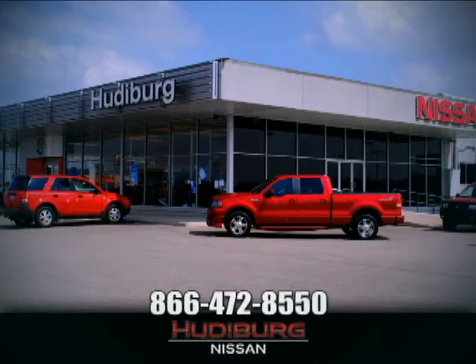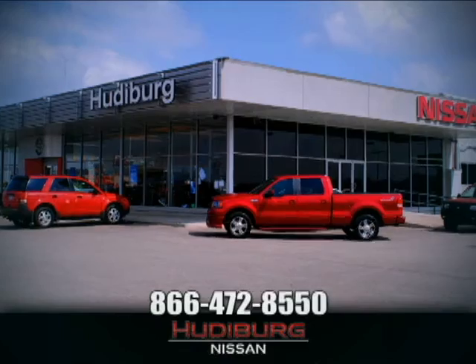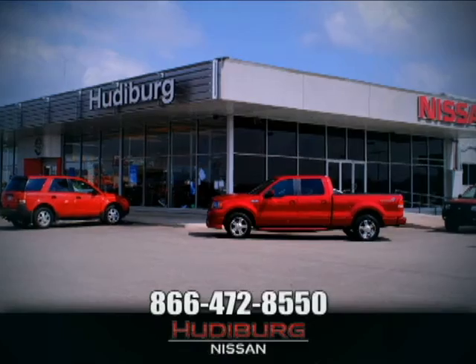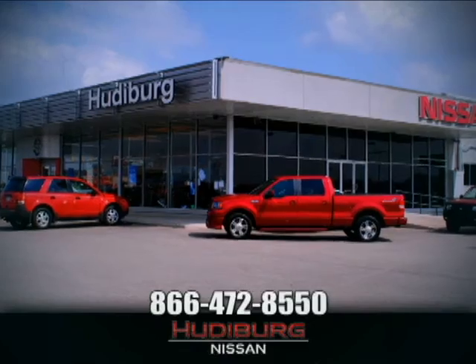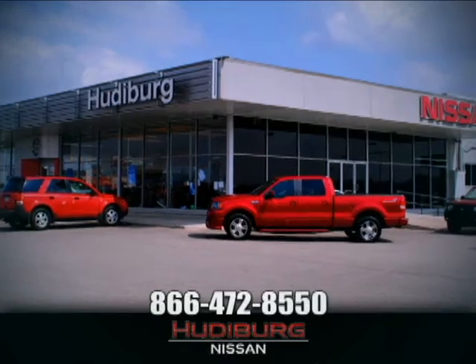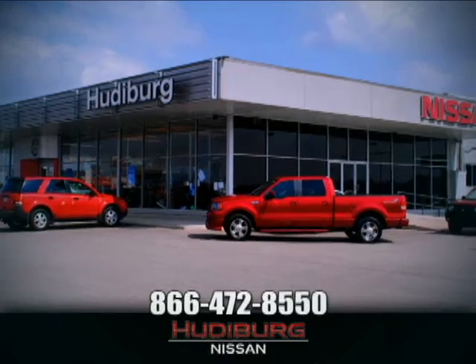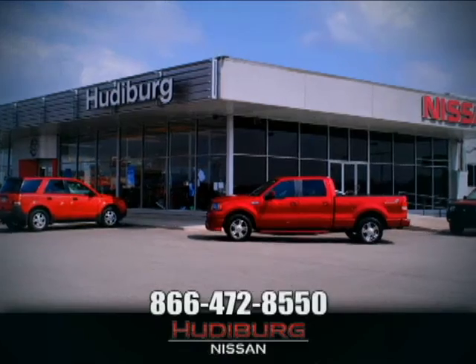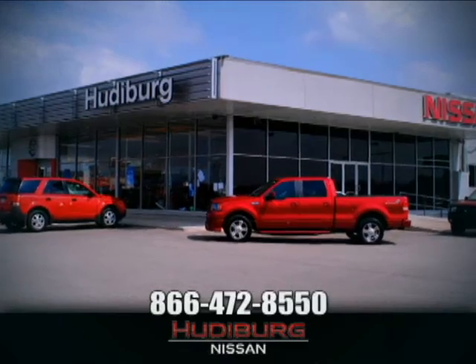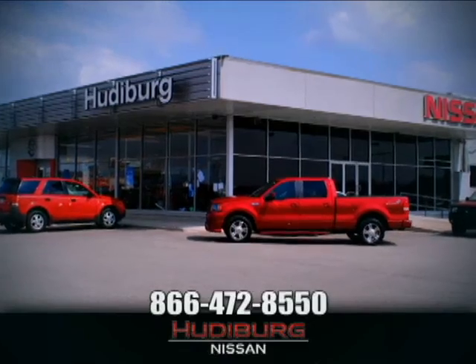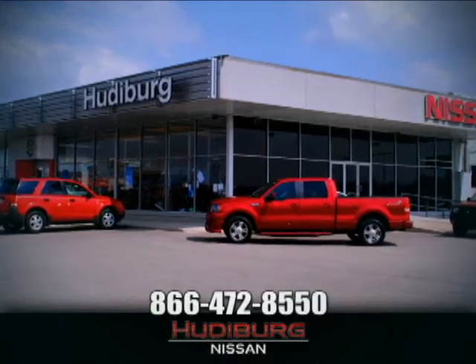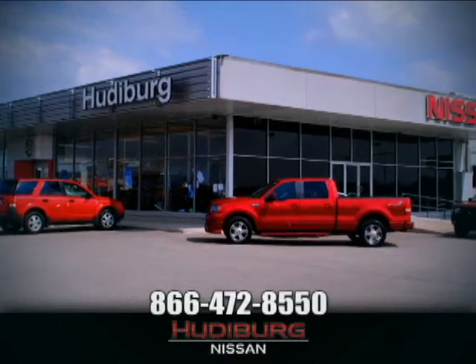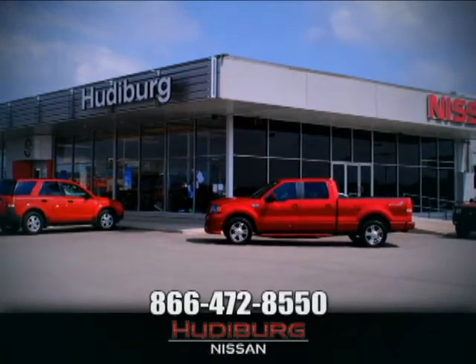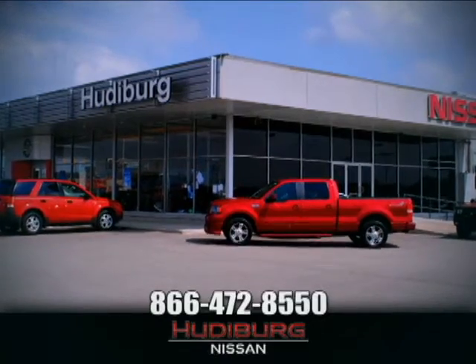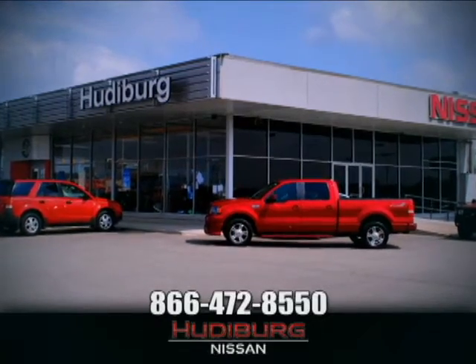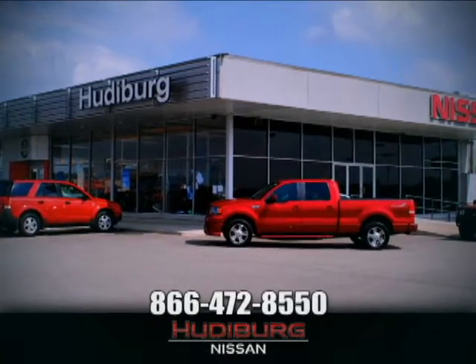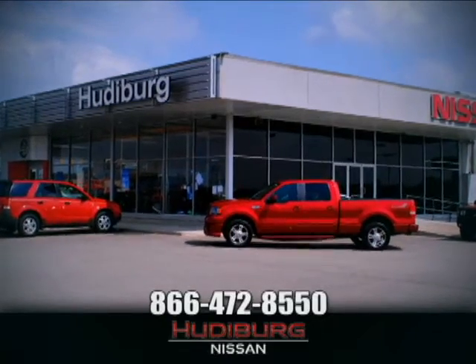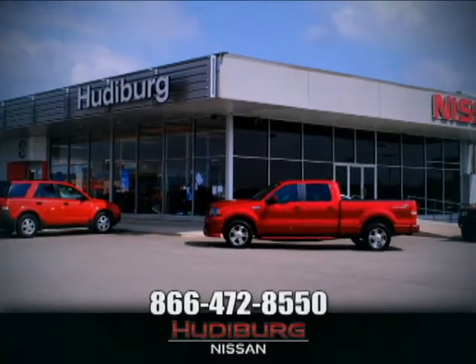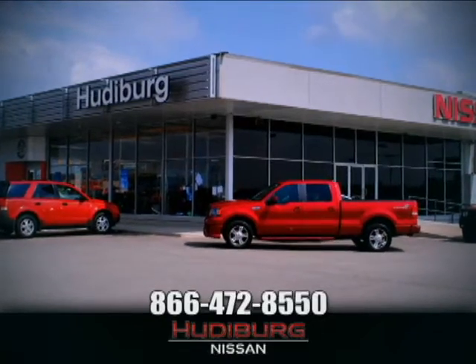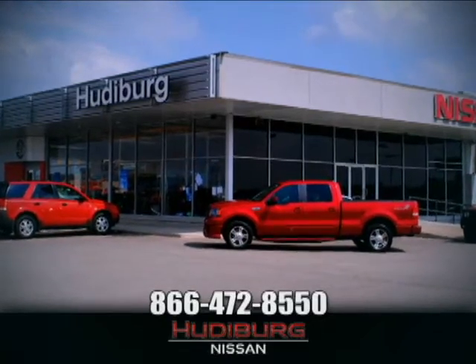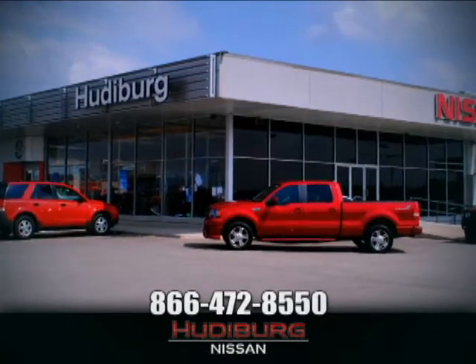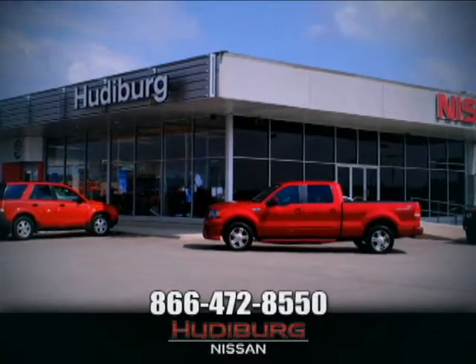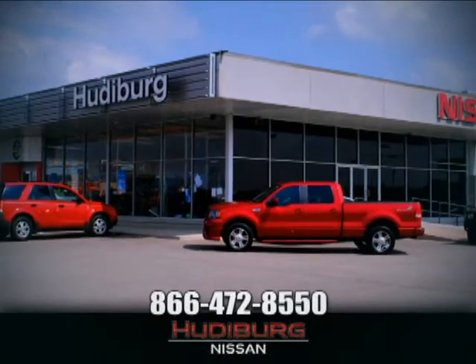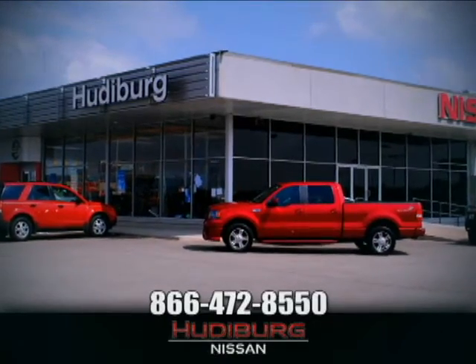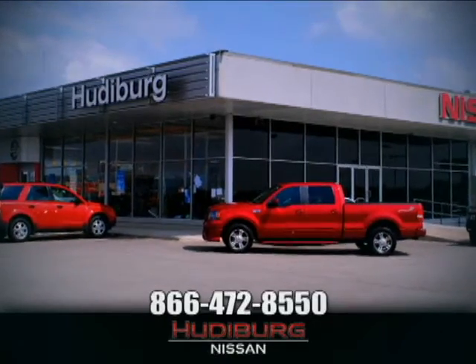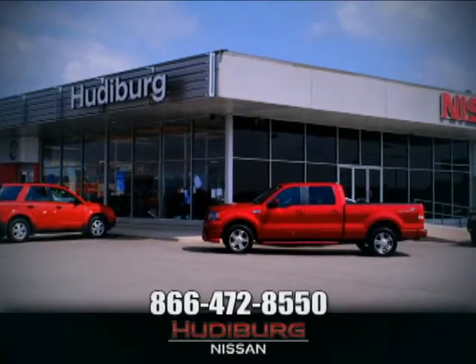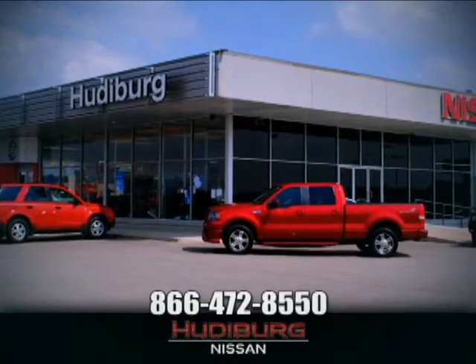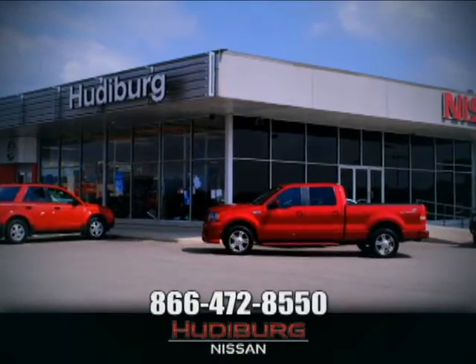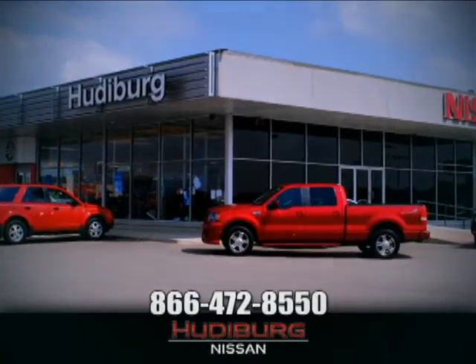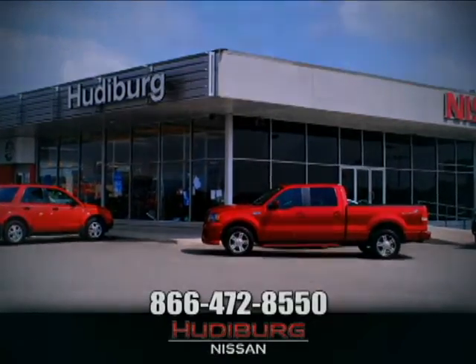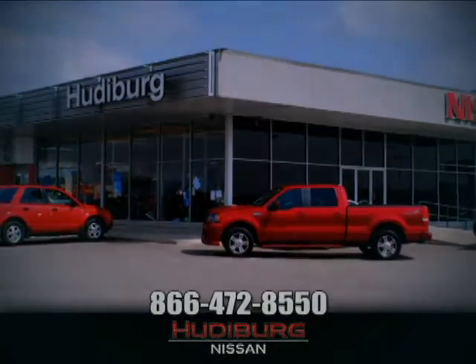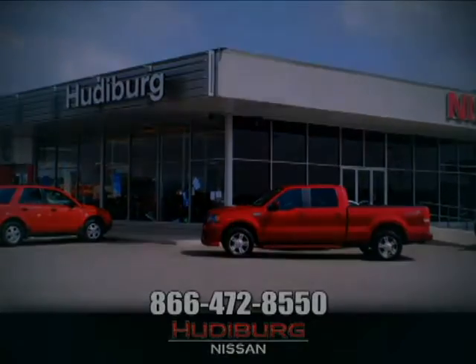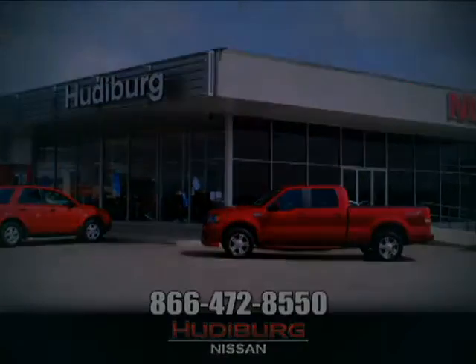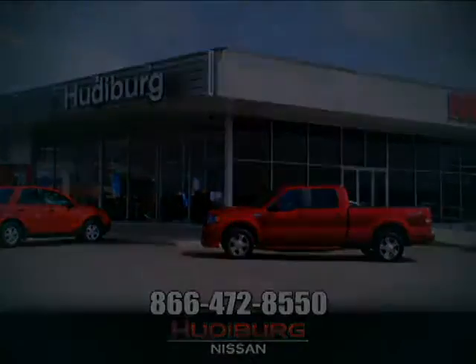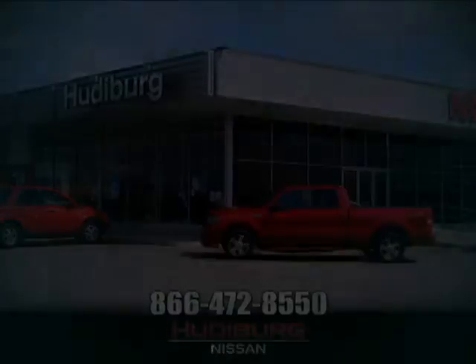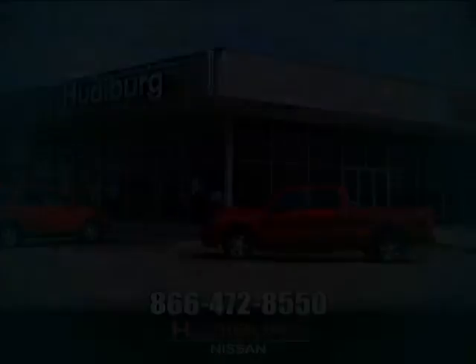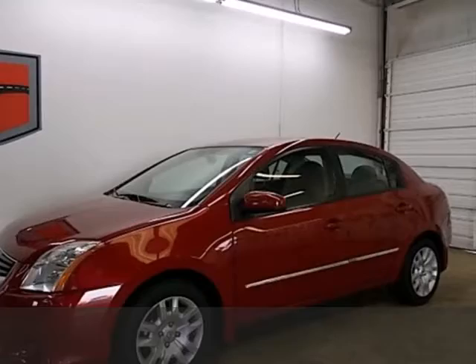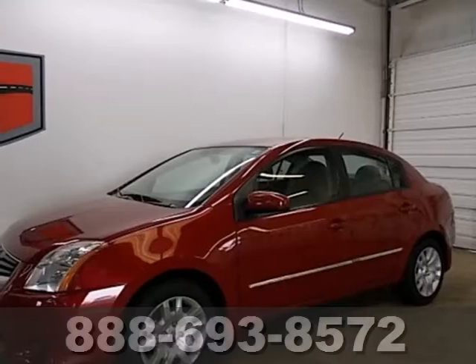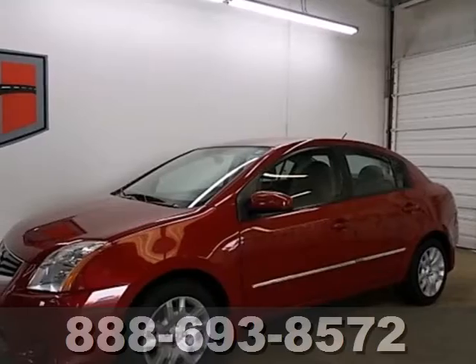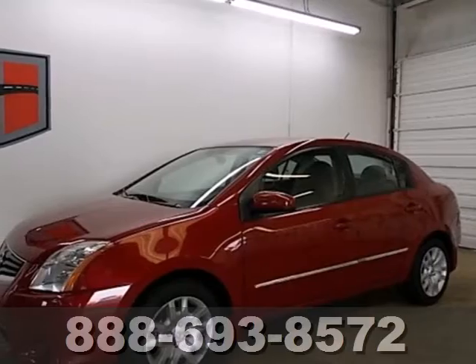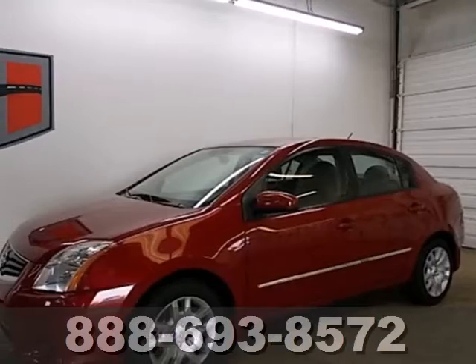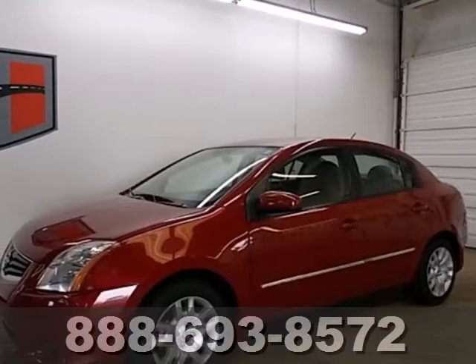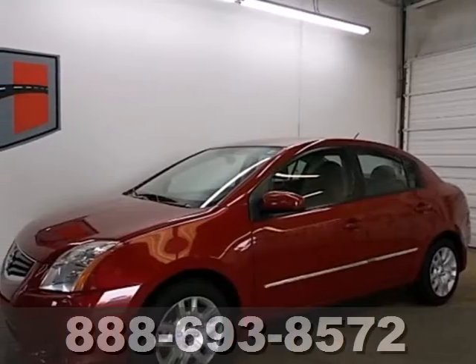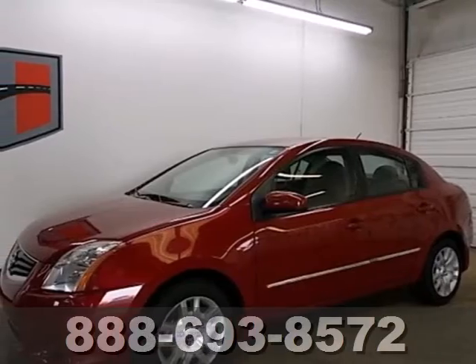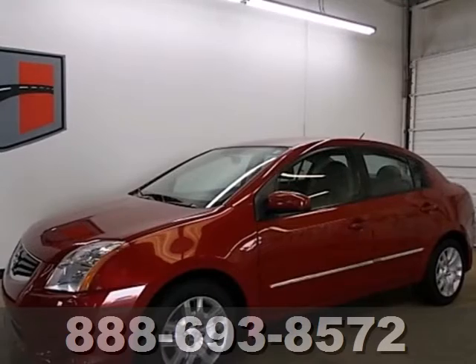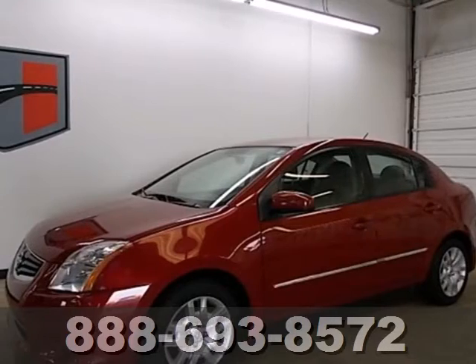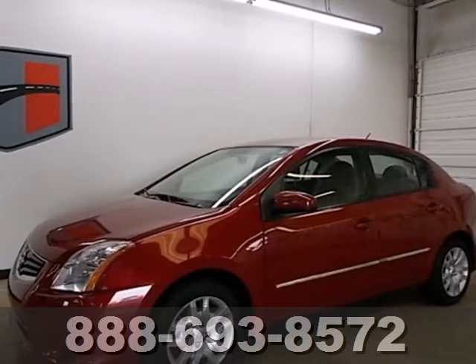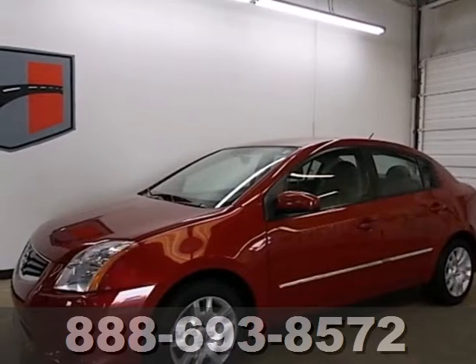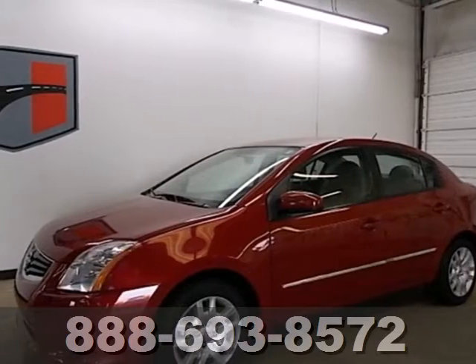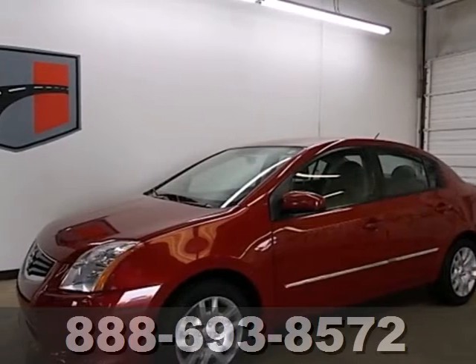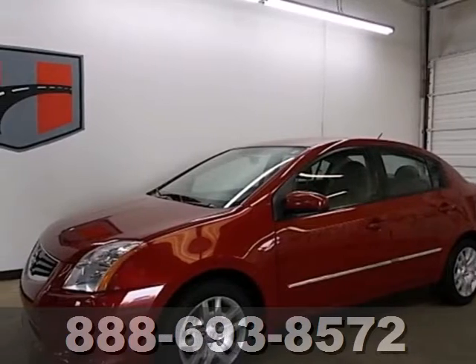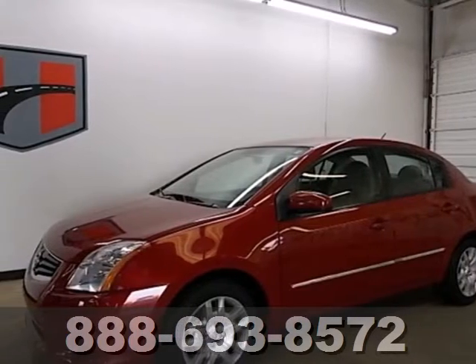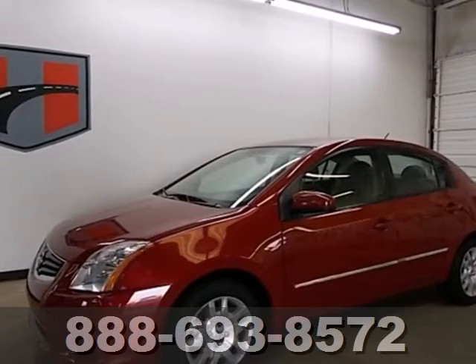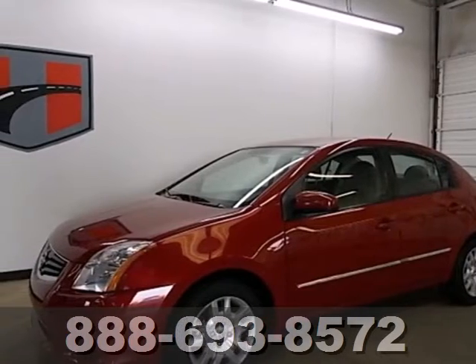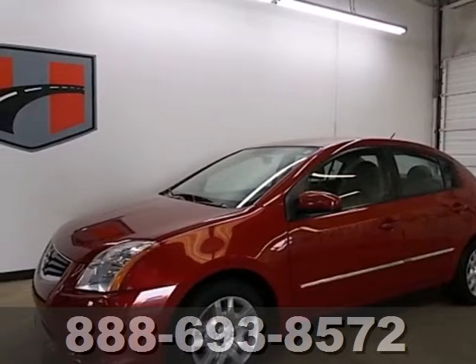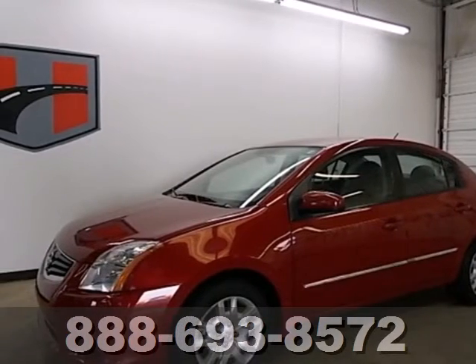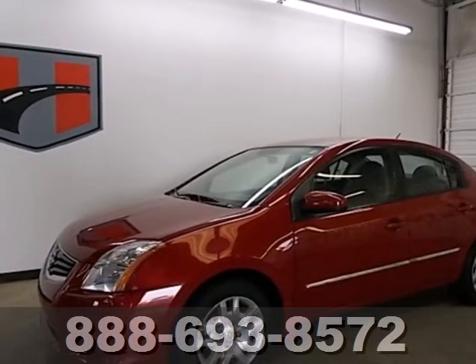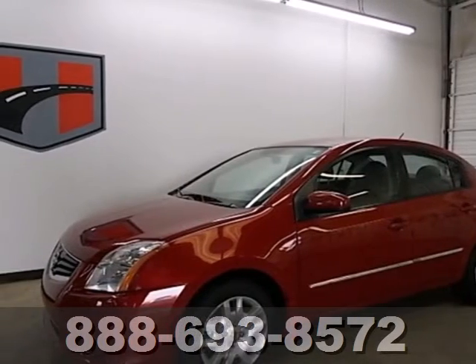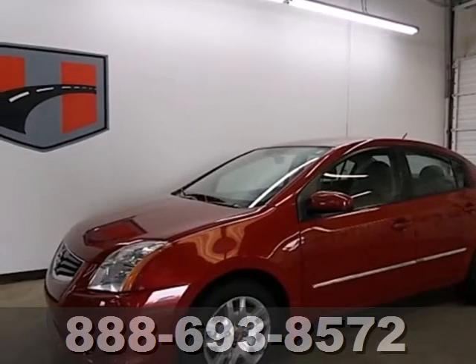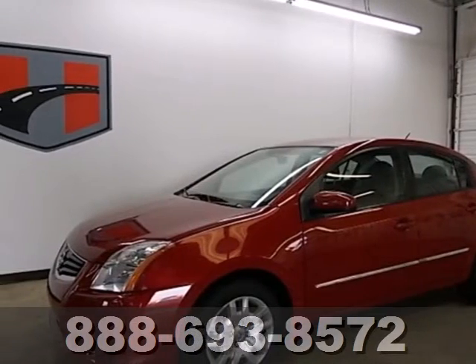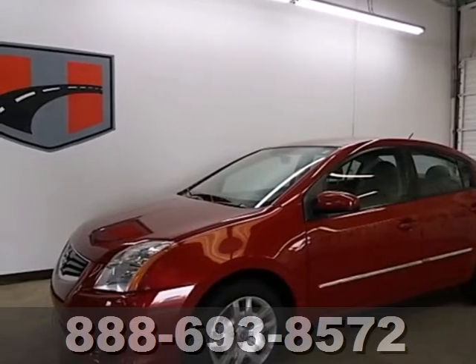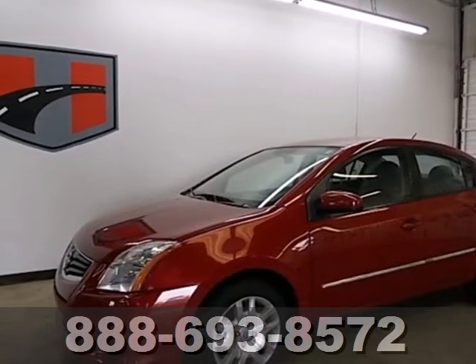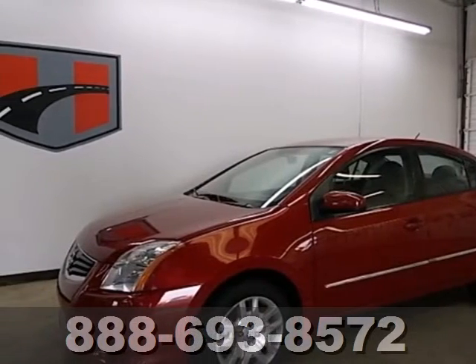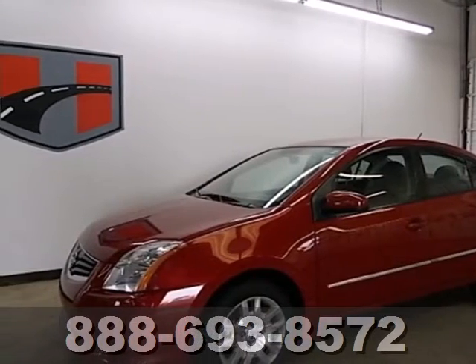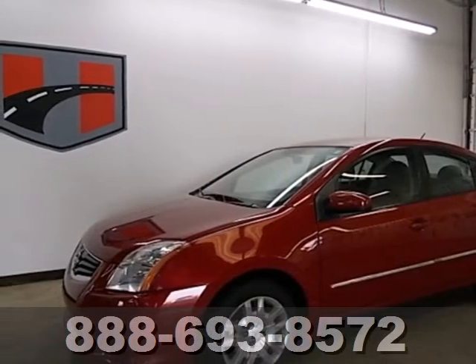At Hudiburg Nissan, we'll give you more. Here's a 2010 Nissan Sentra.